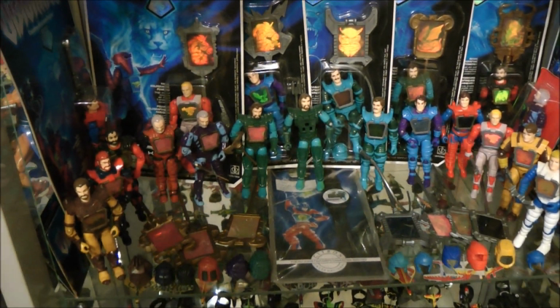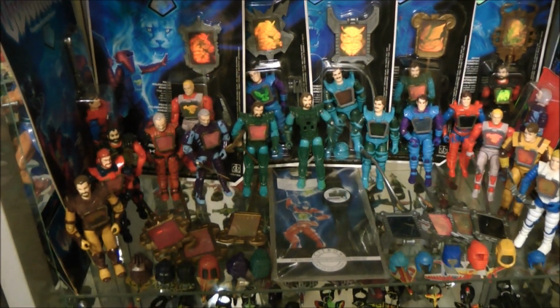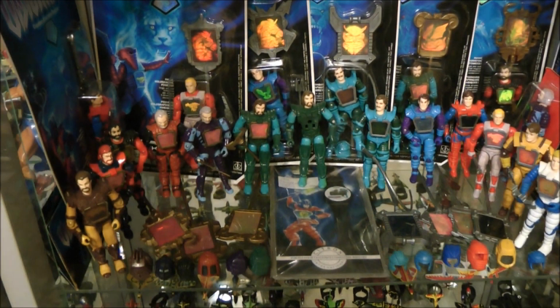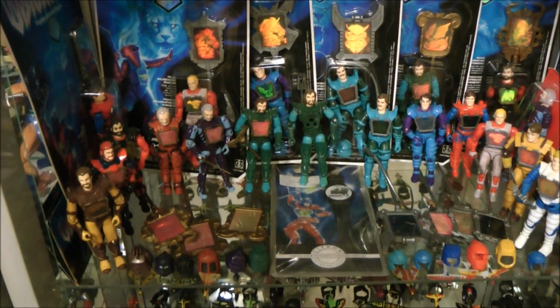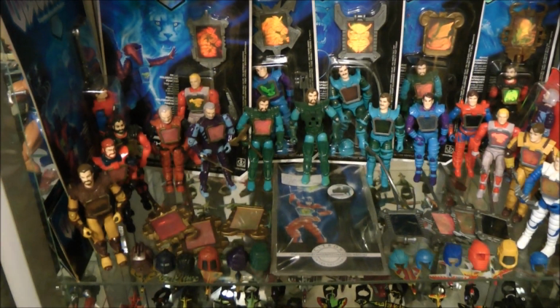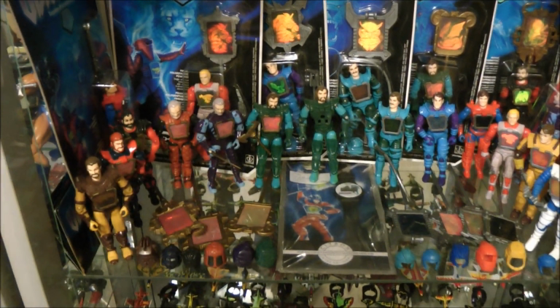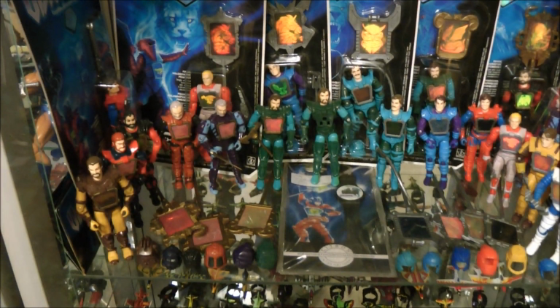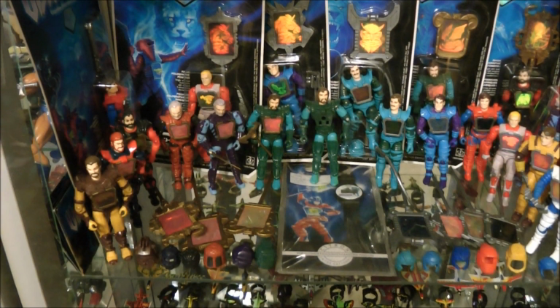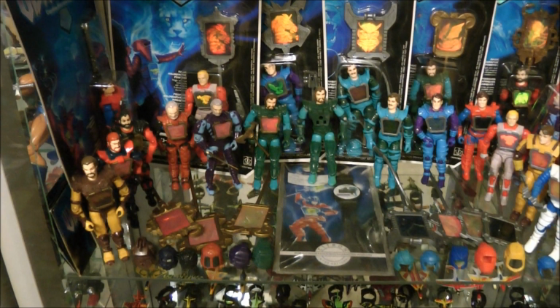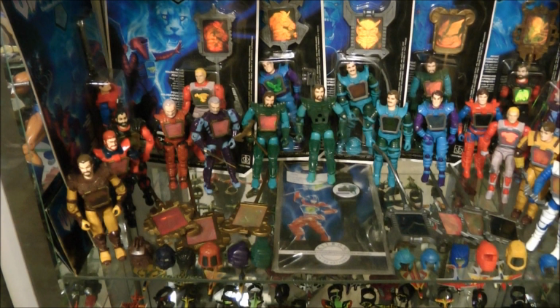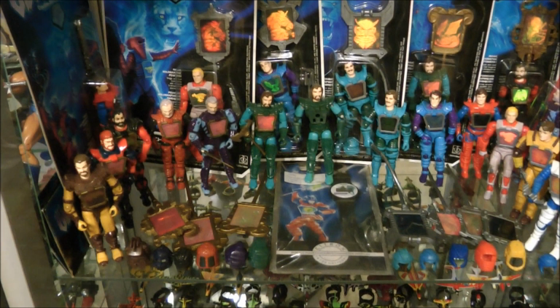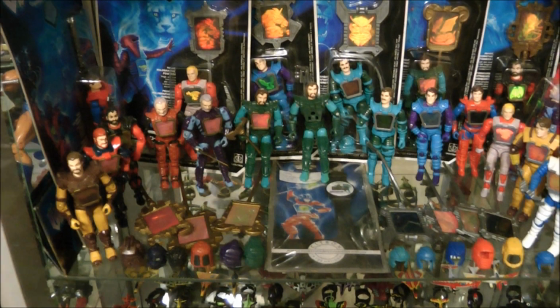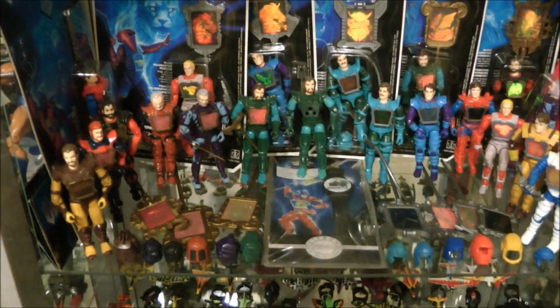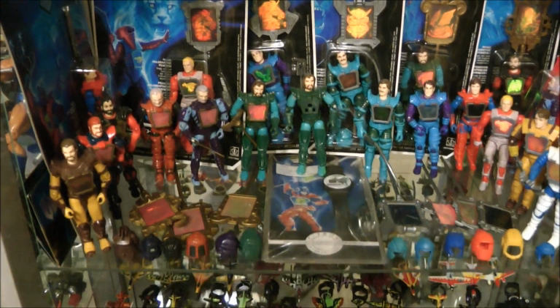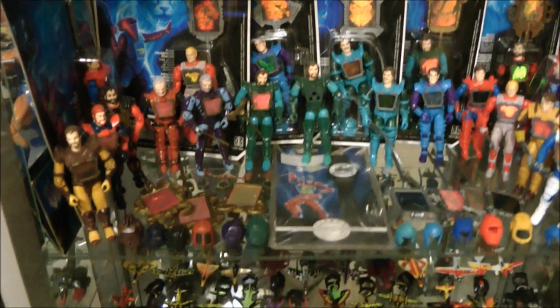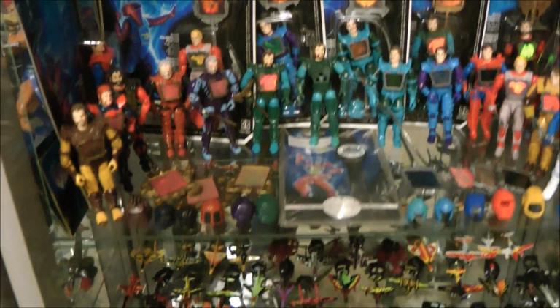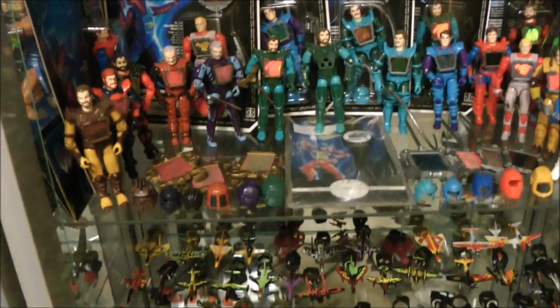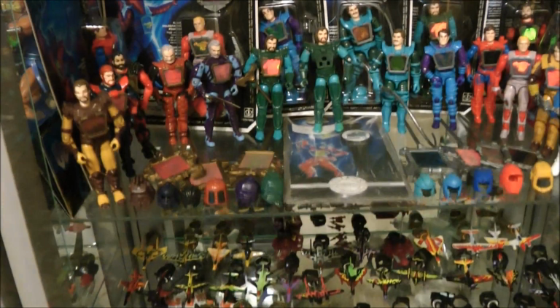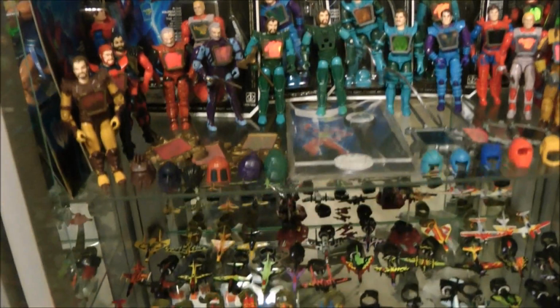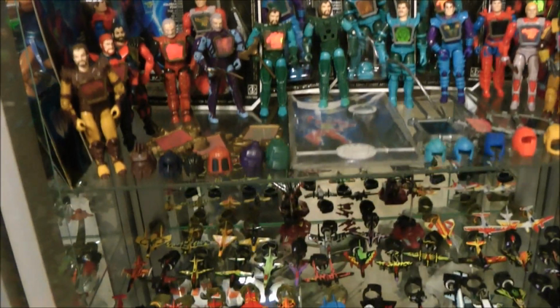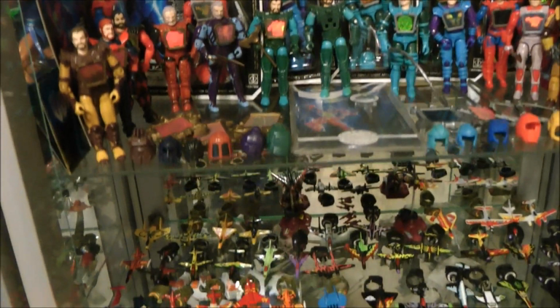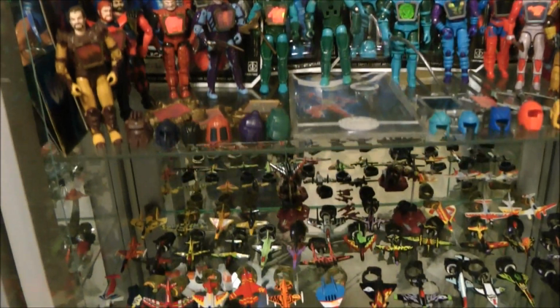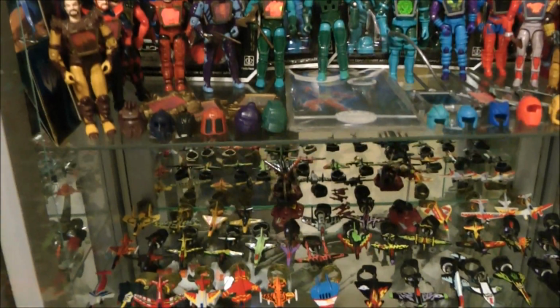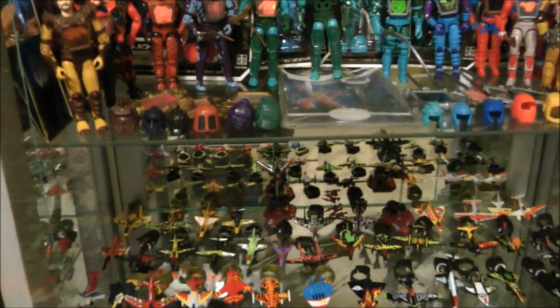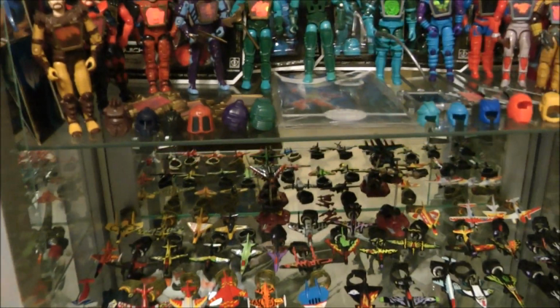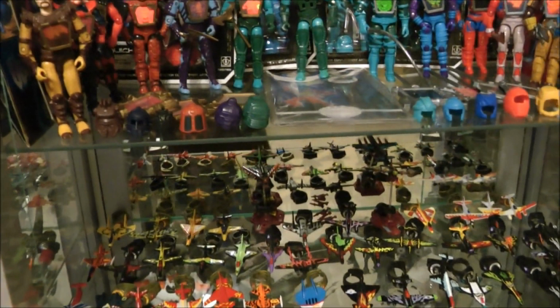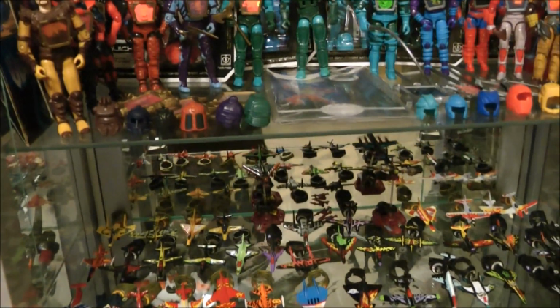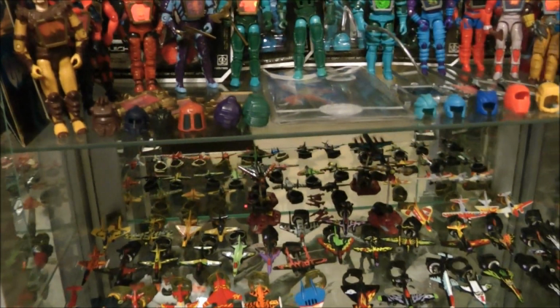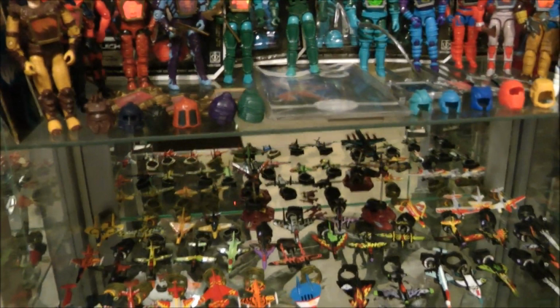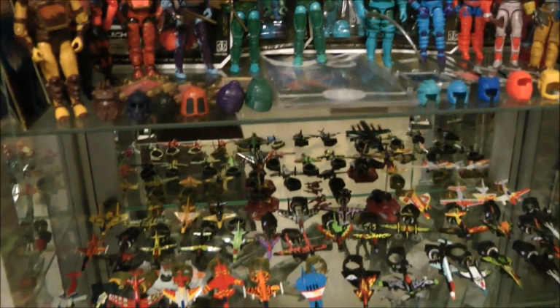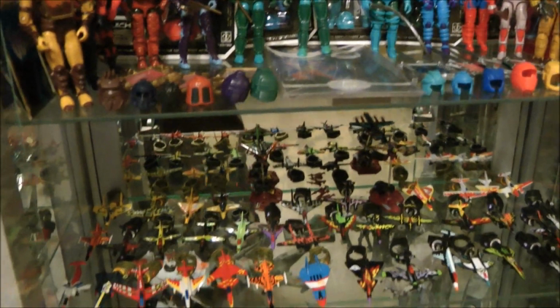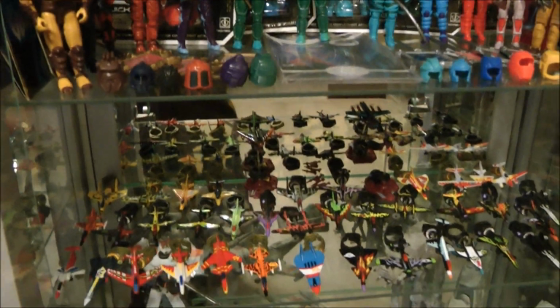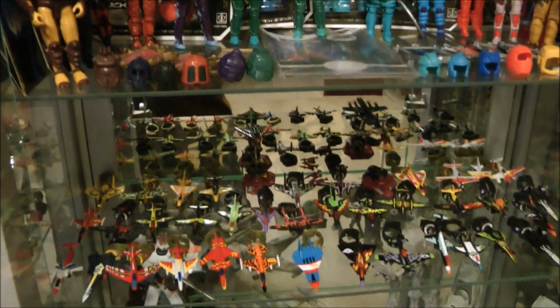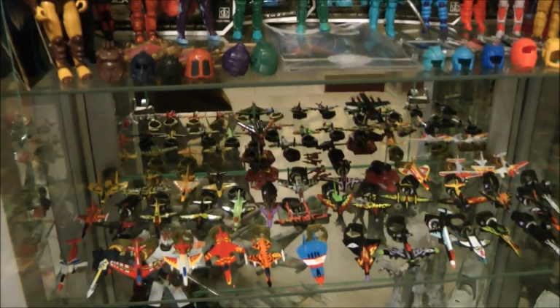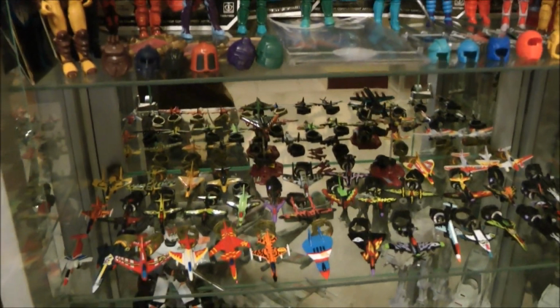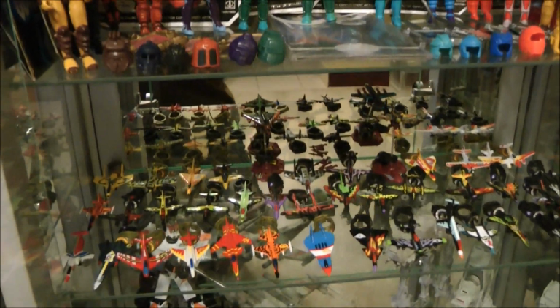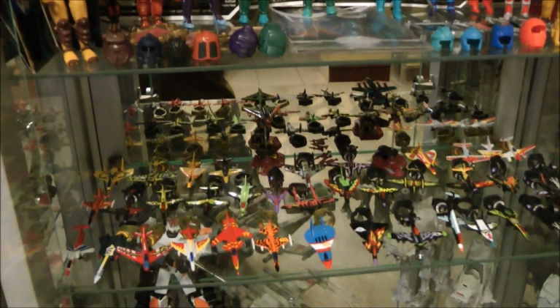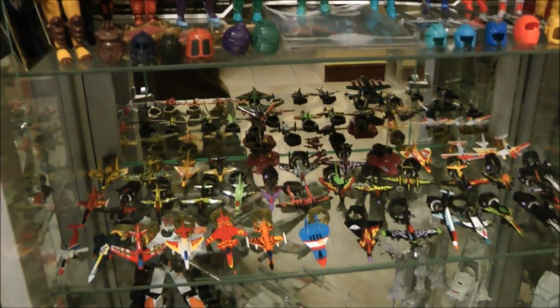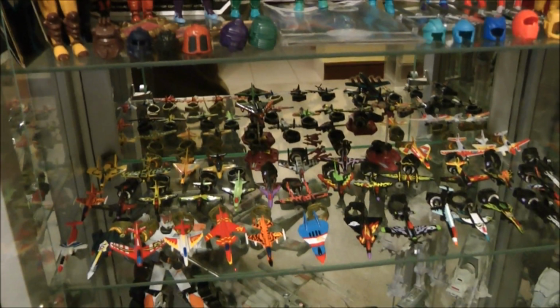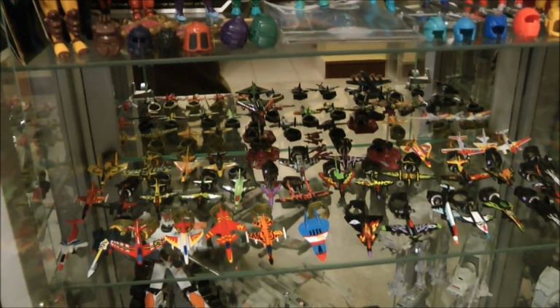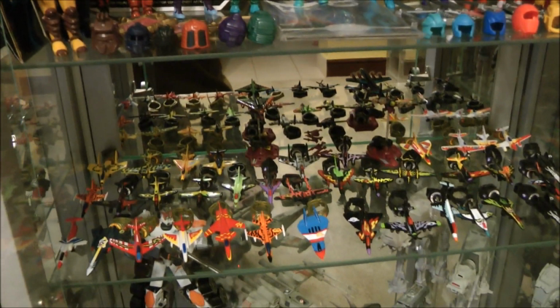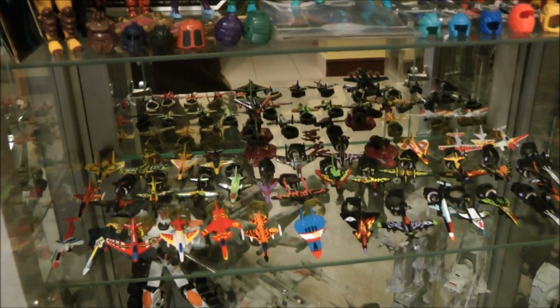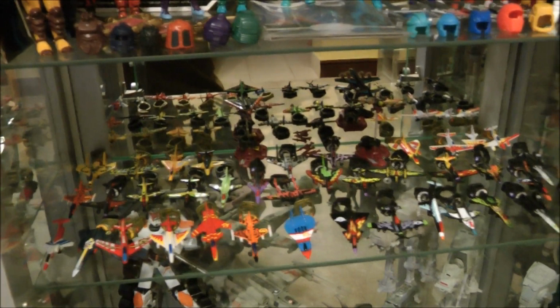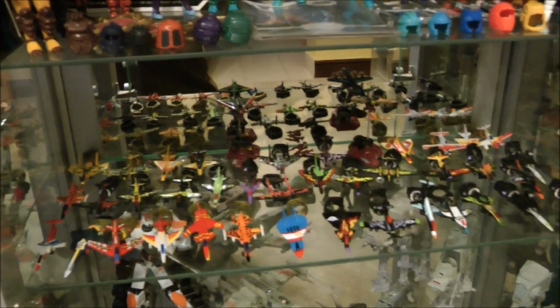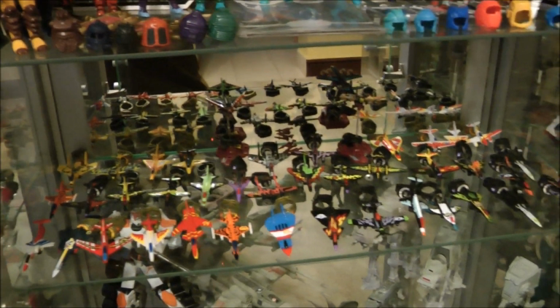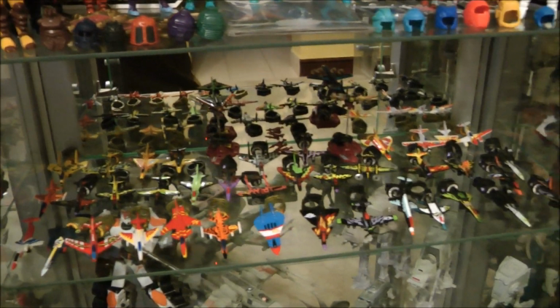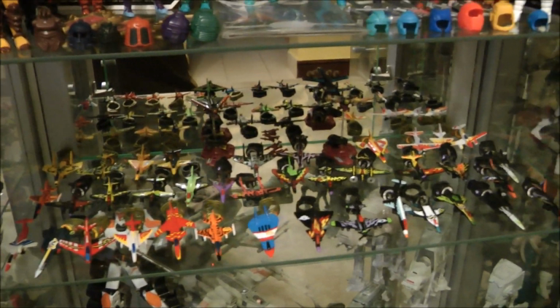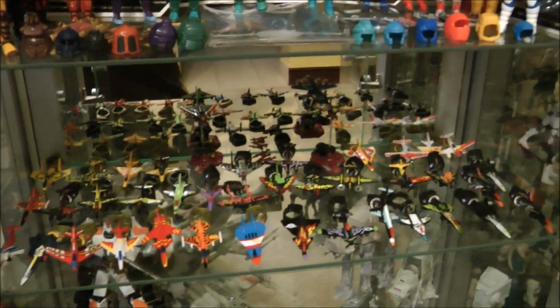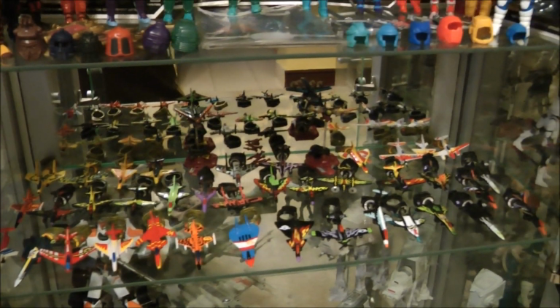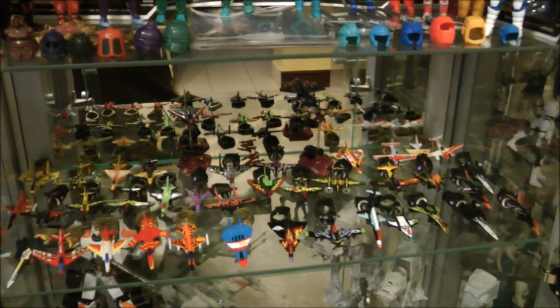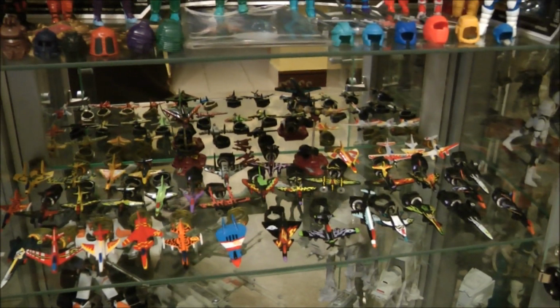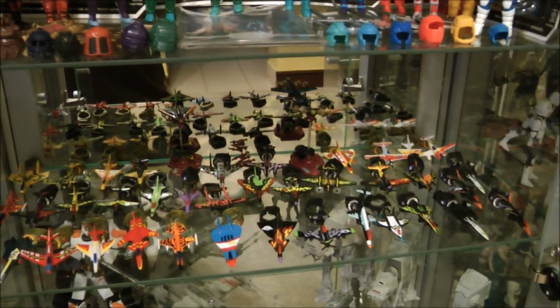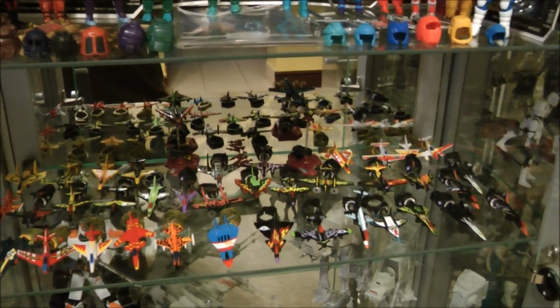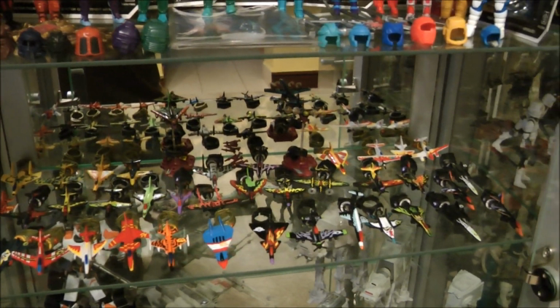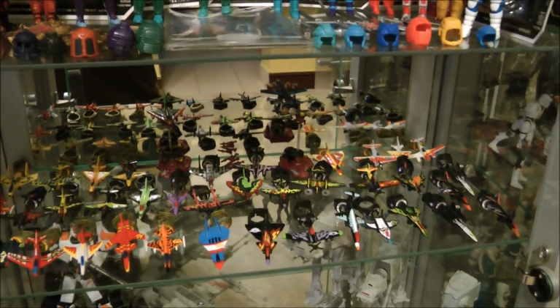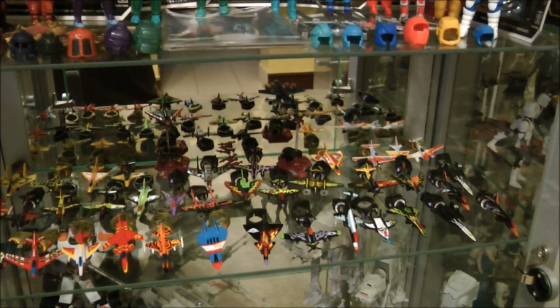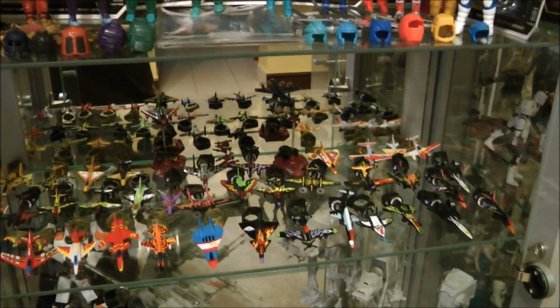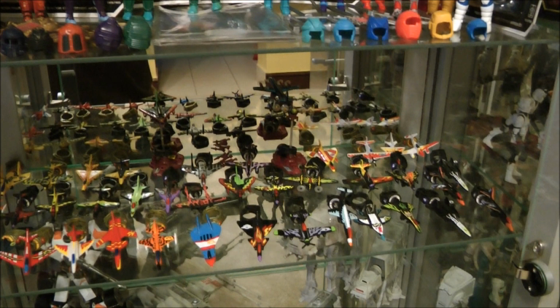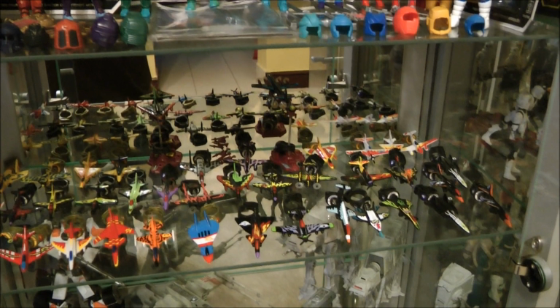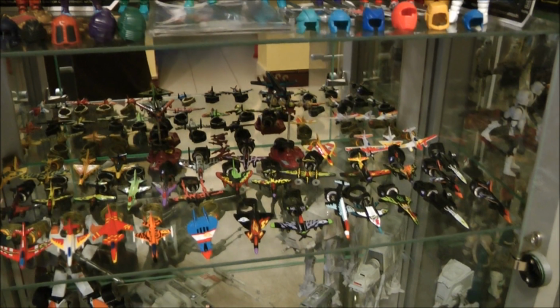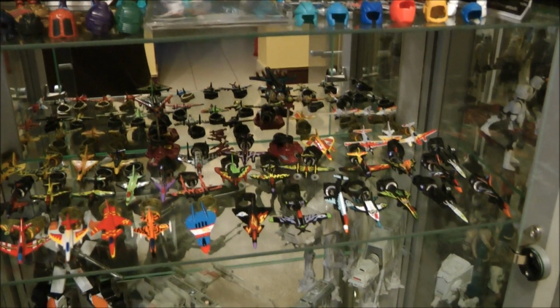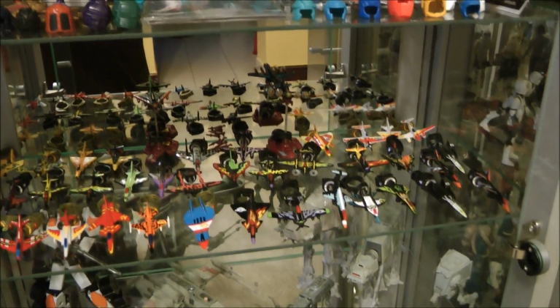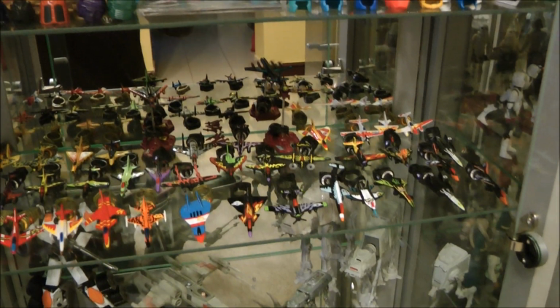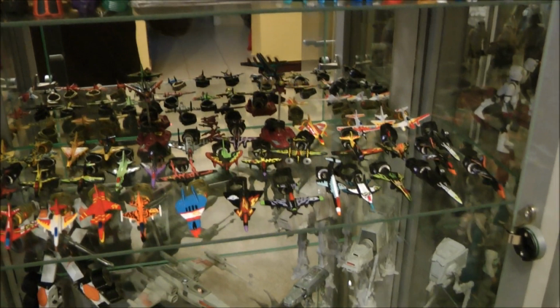How about an often forgotten 80s toy line — Ring Raiders? You don't get to see these small guys often, and many would say for good reason.